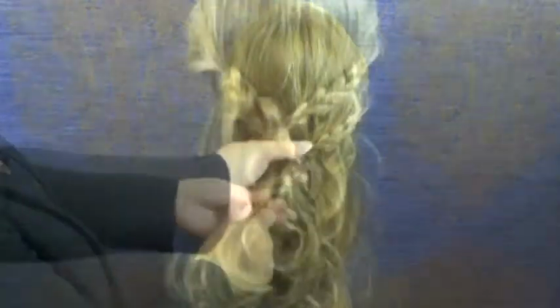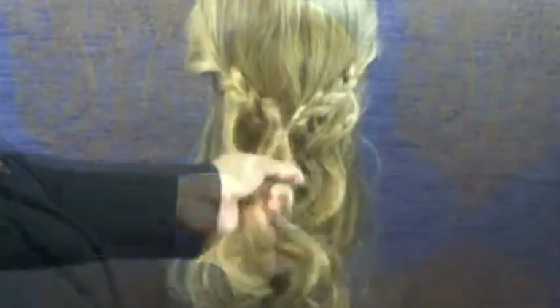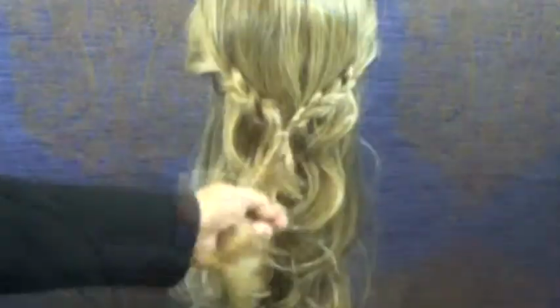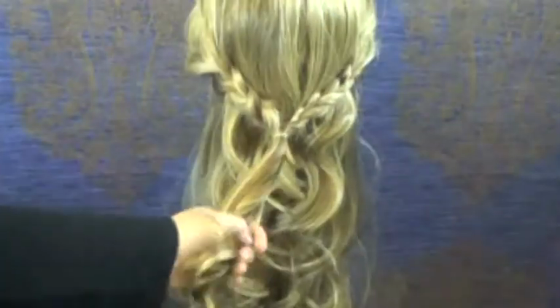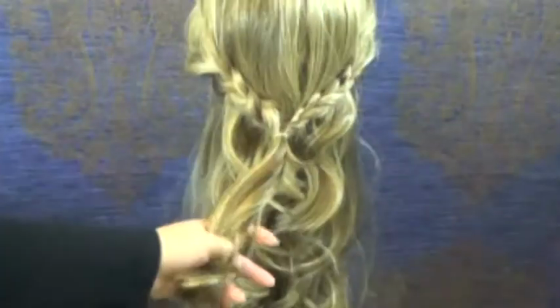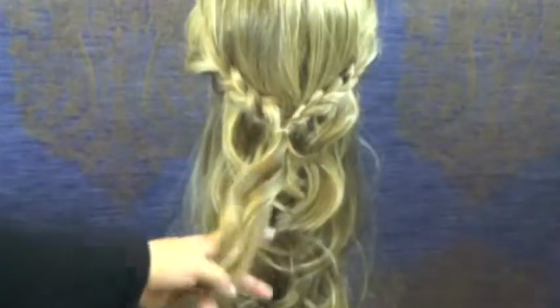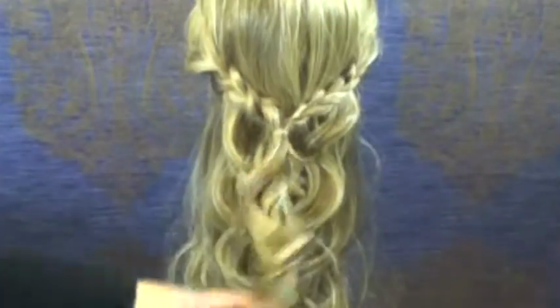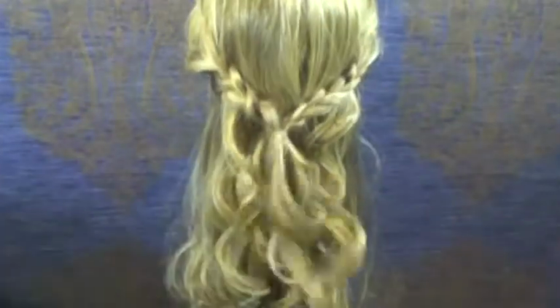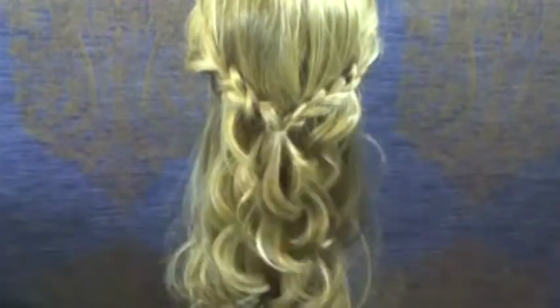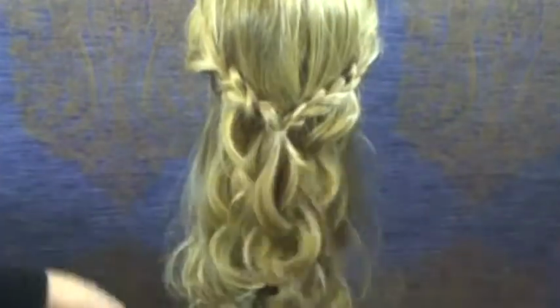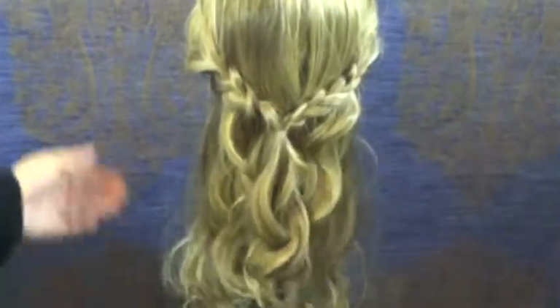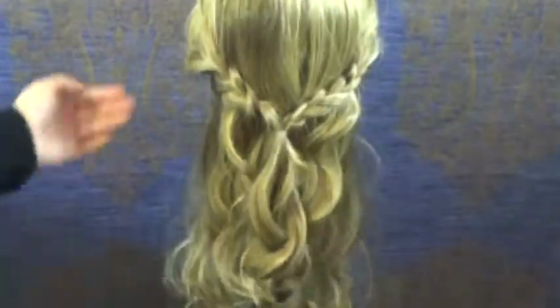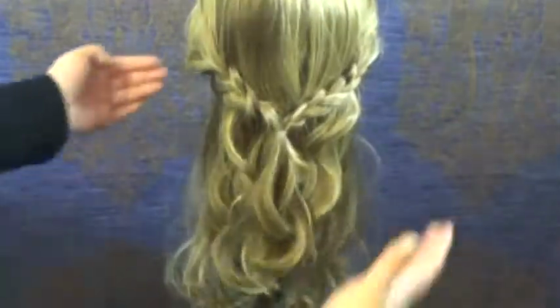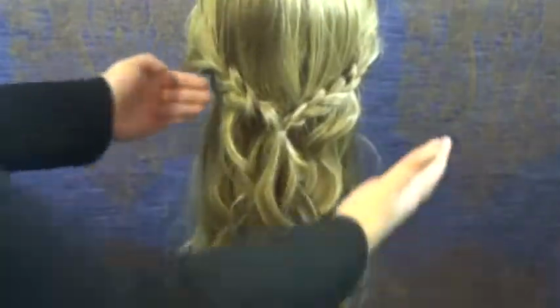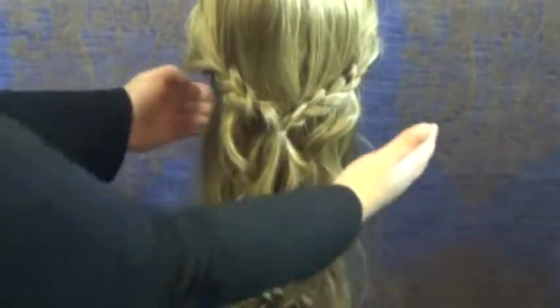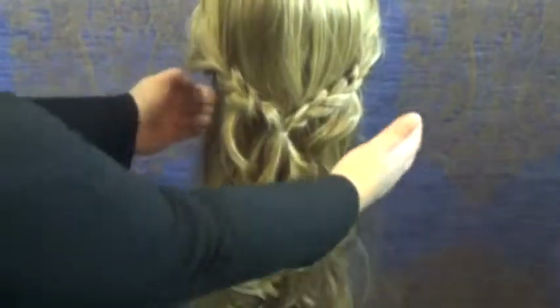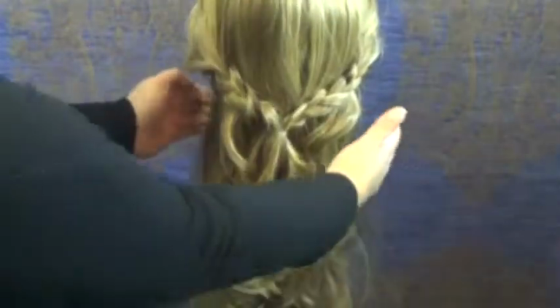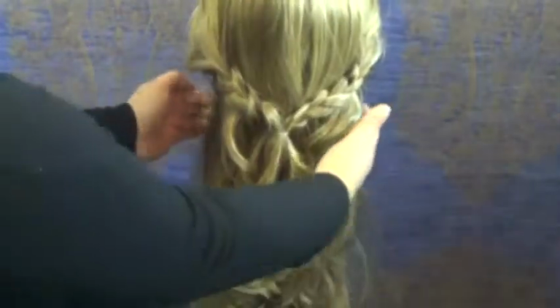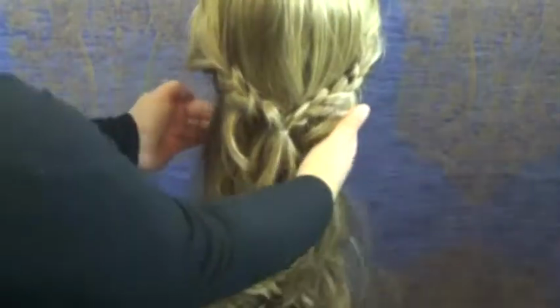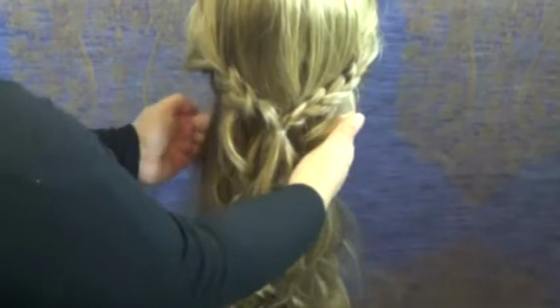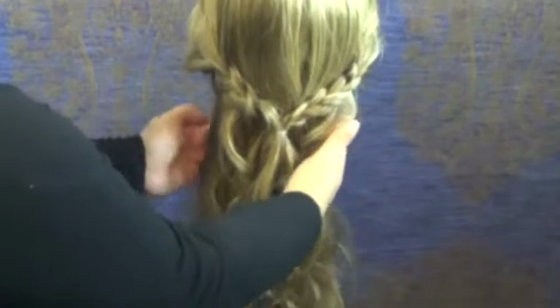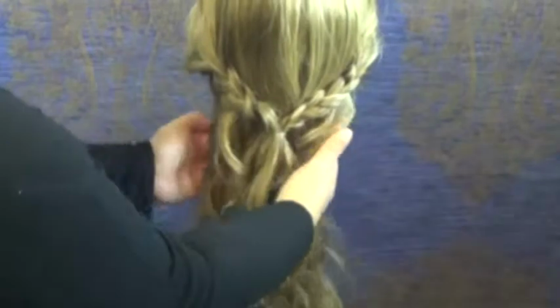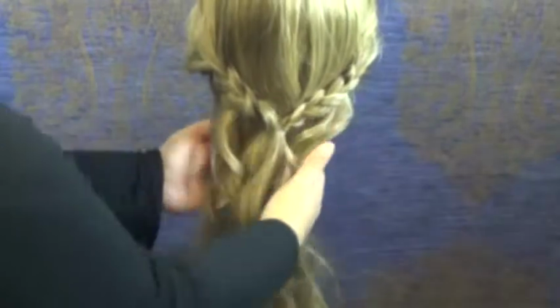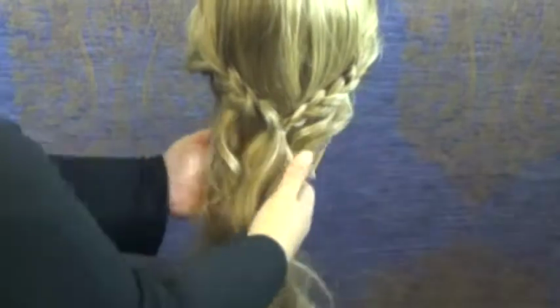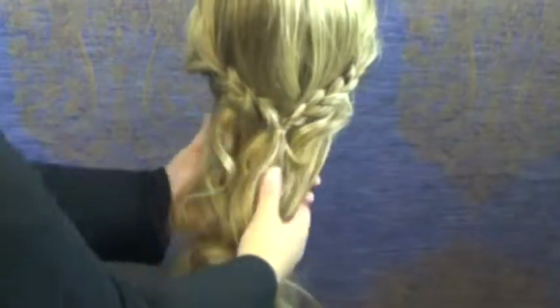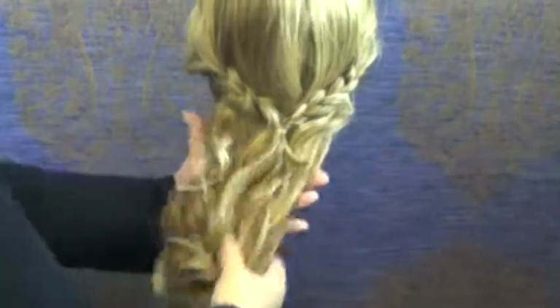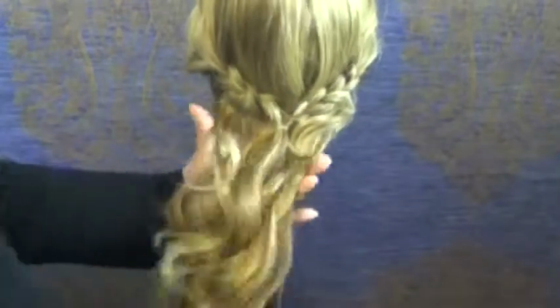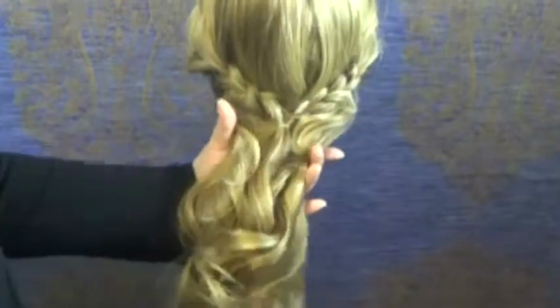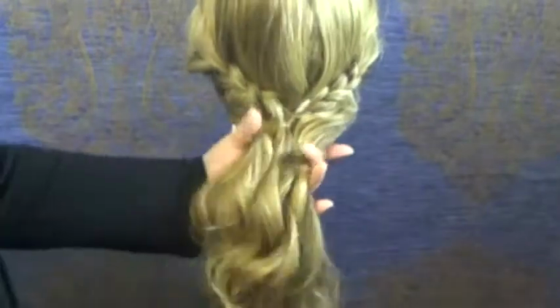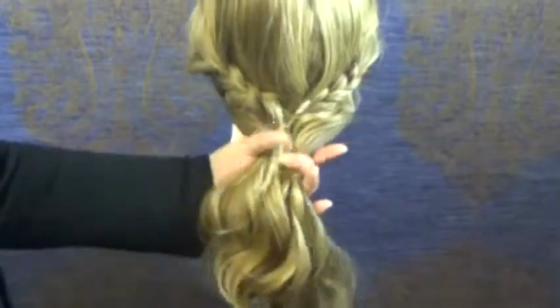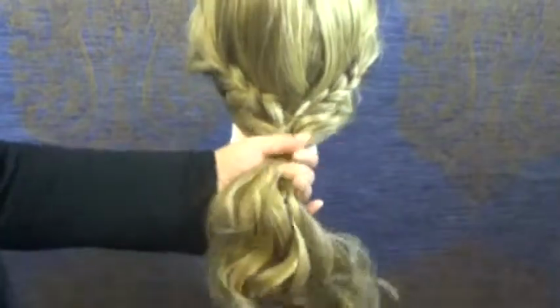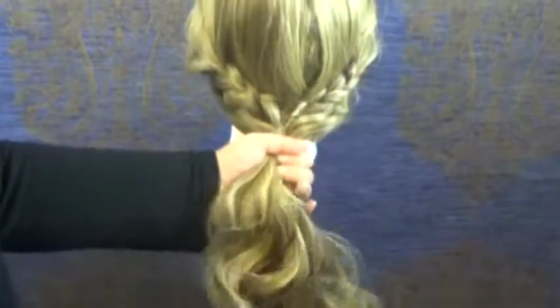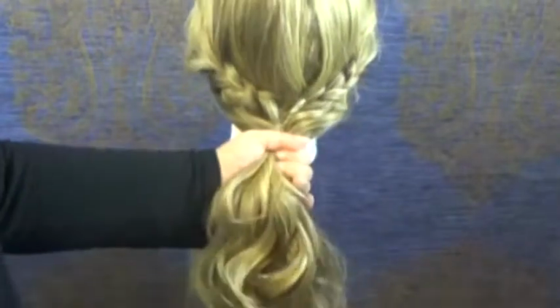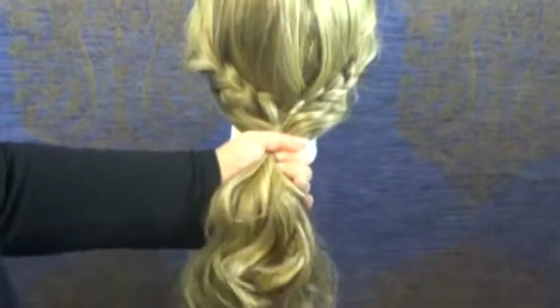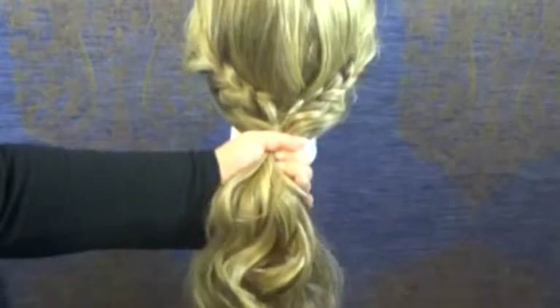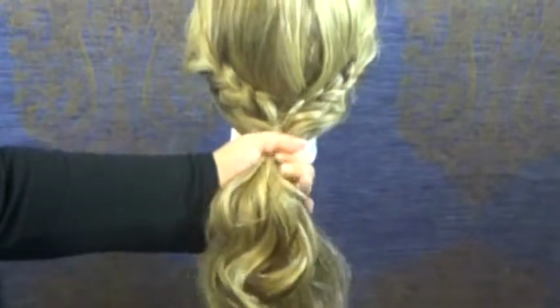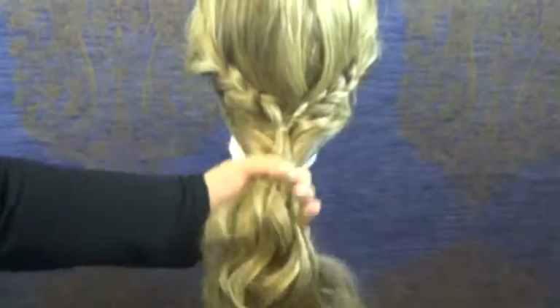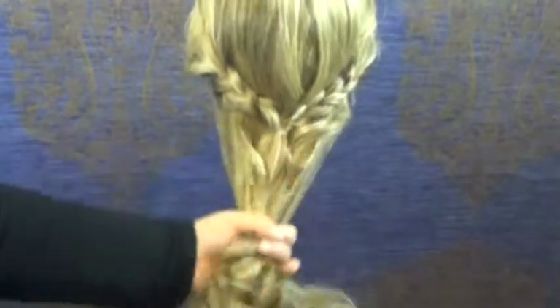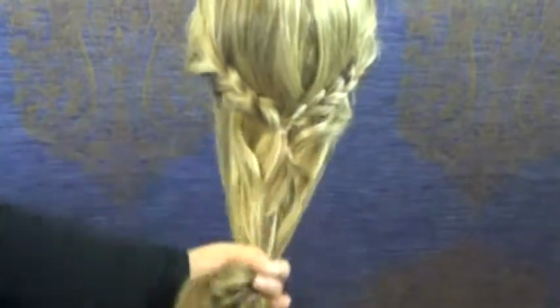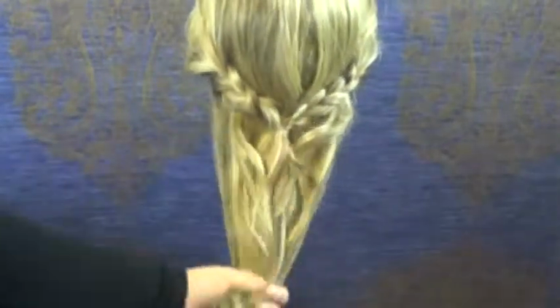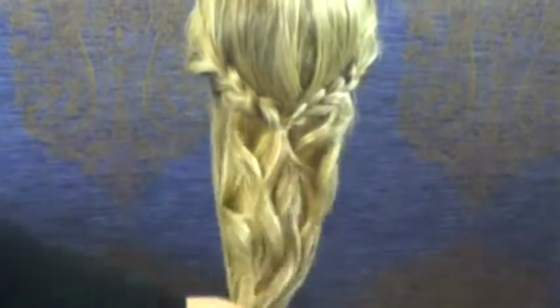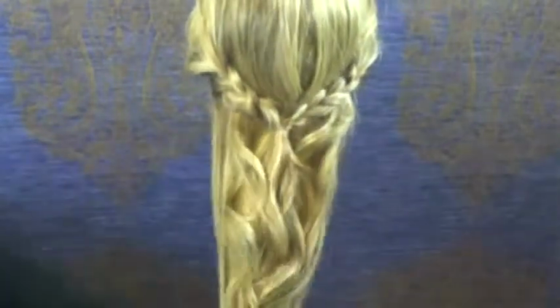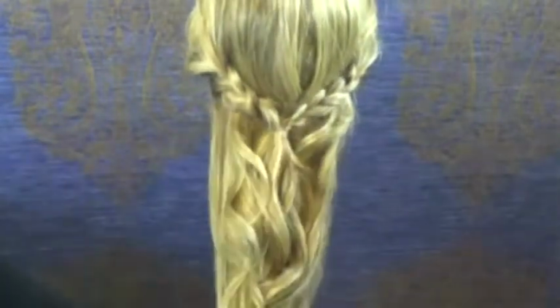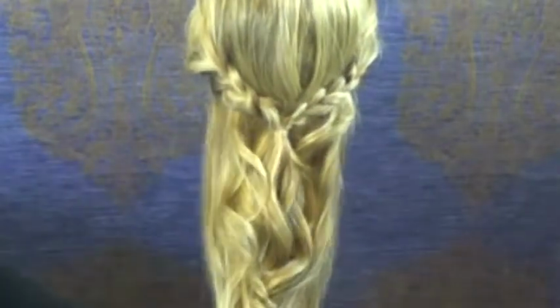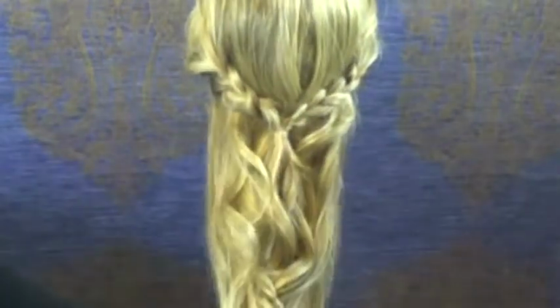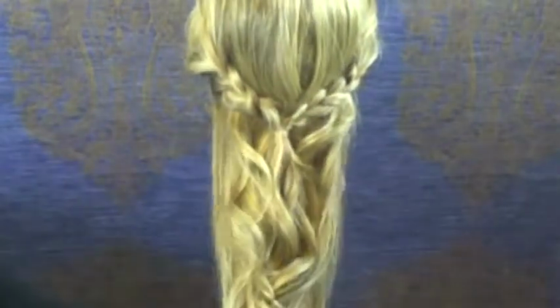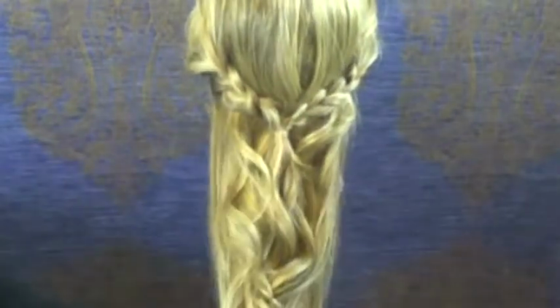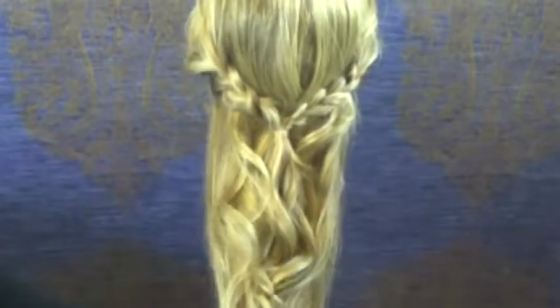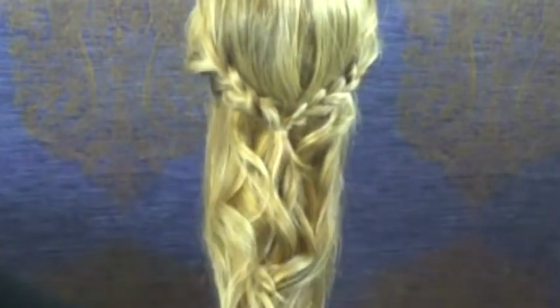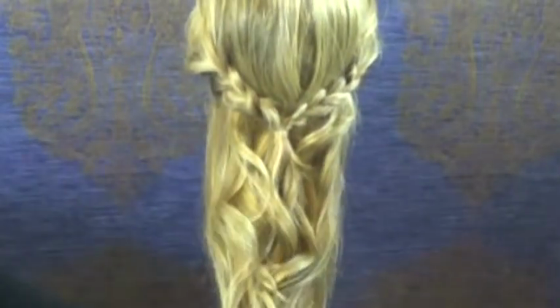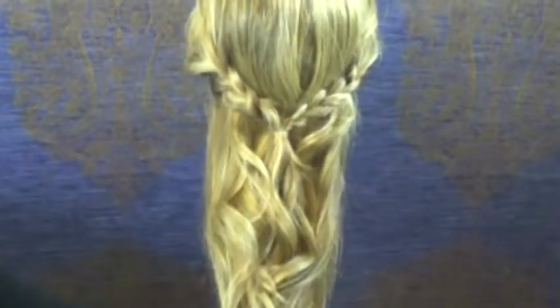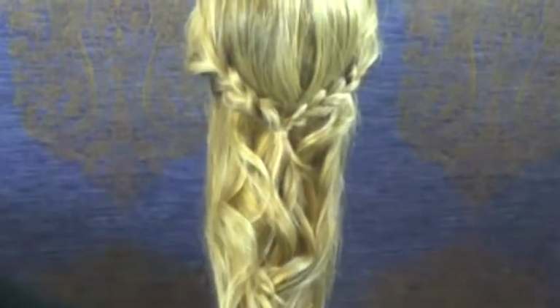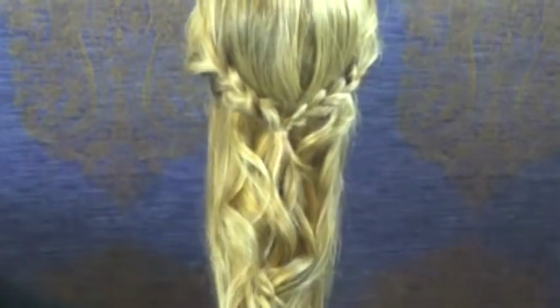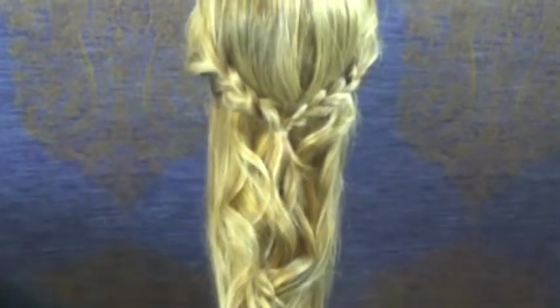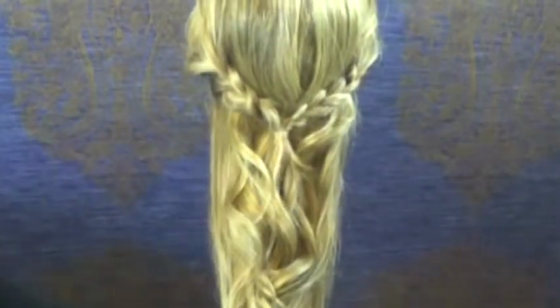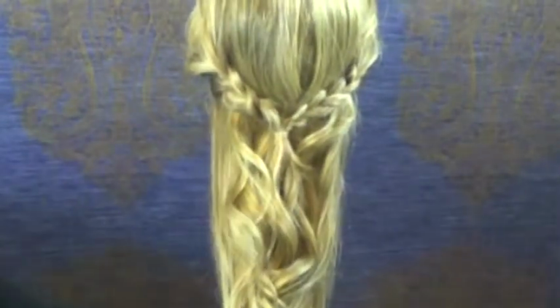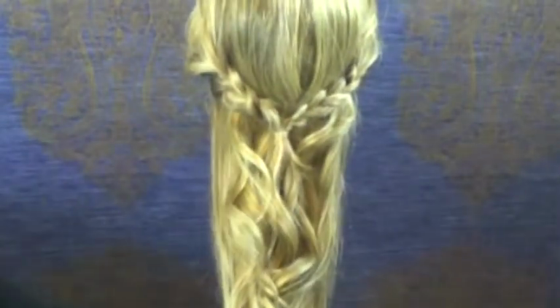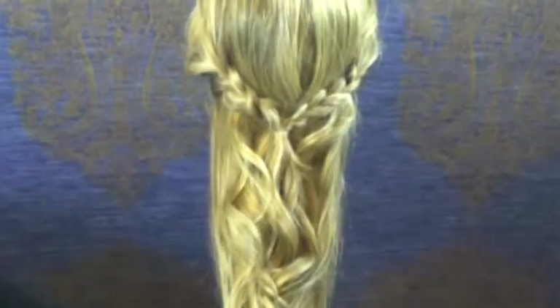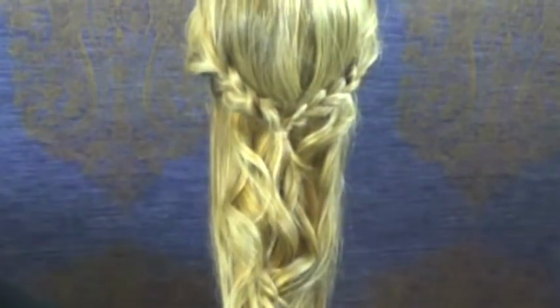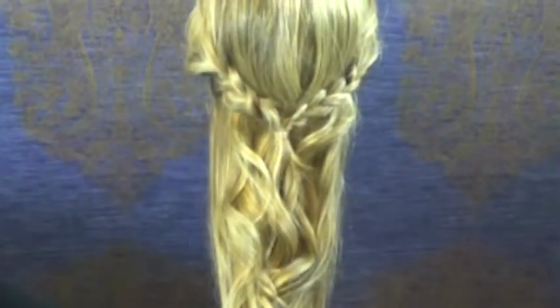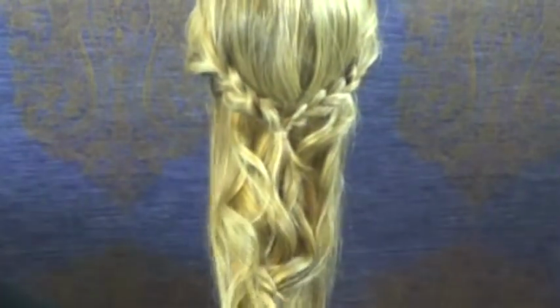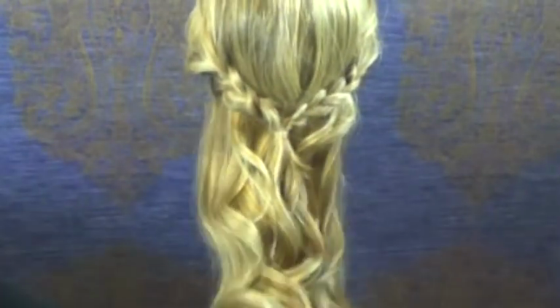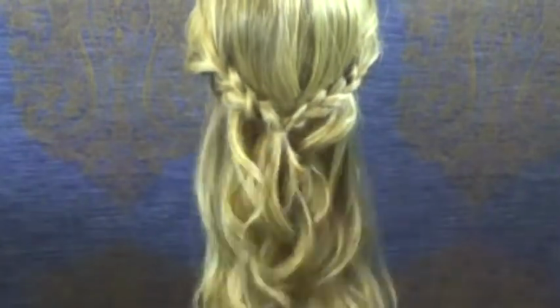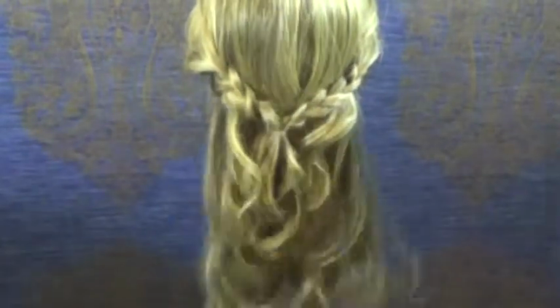From here, we're going to do a three strand braid with the hair that's left and braid it all the way down to the ends.